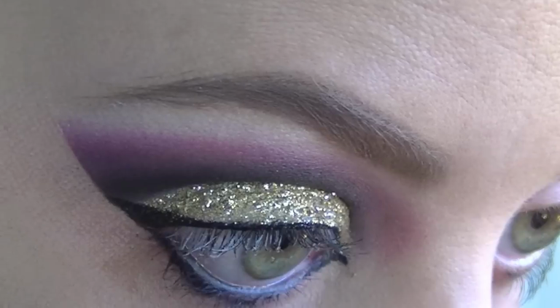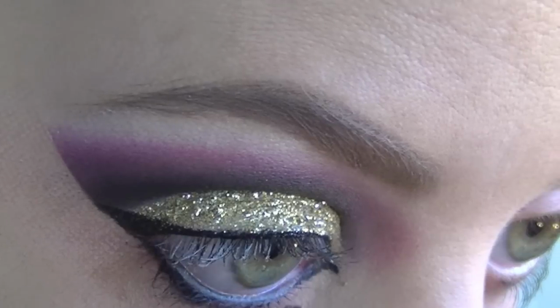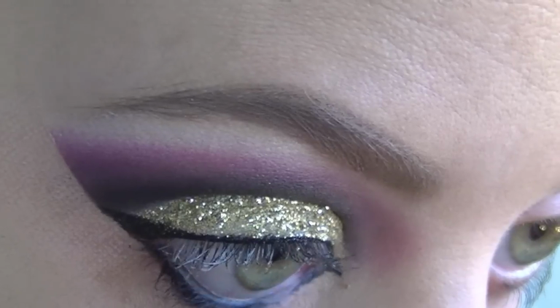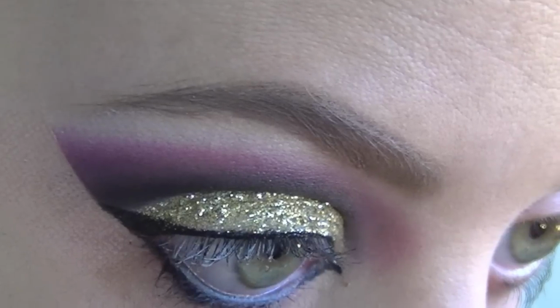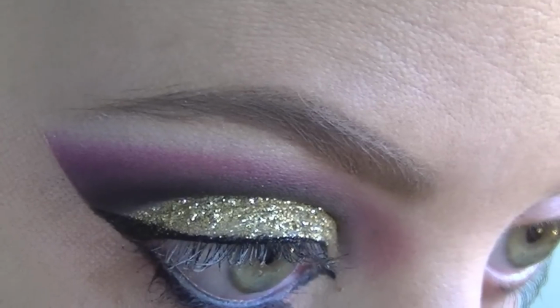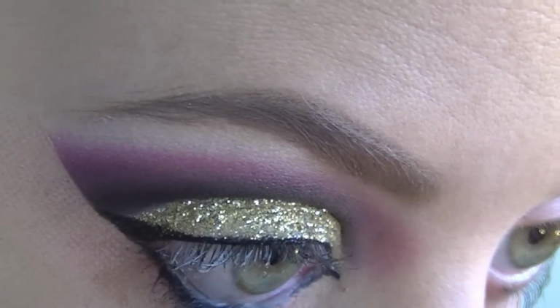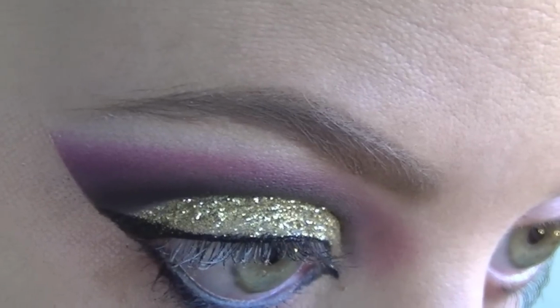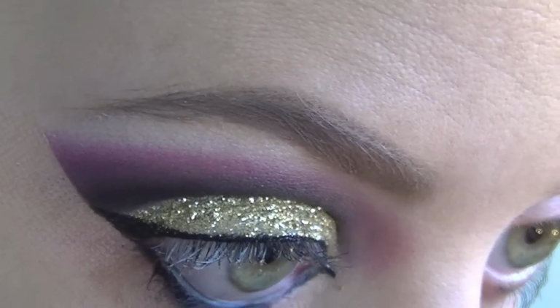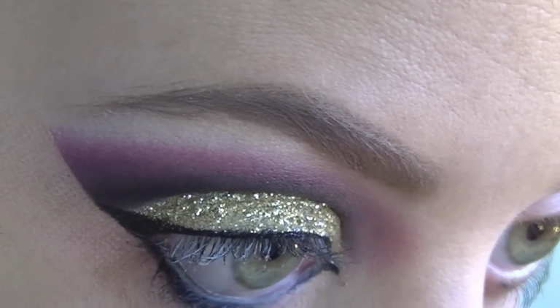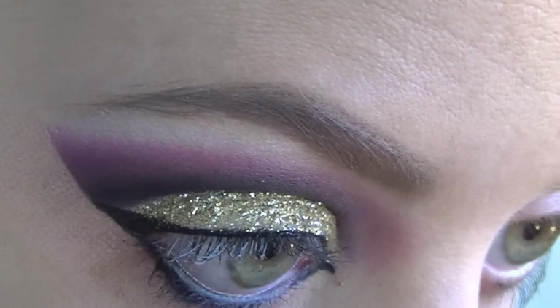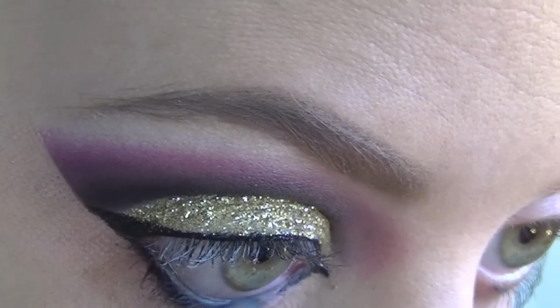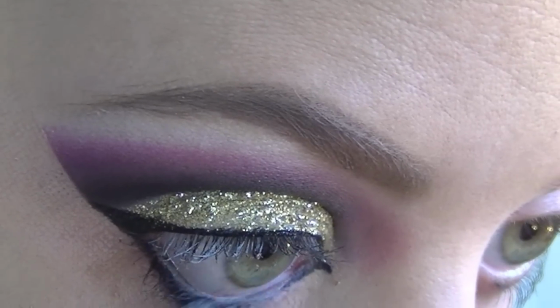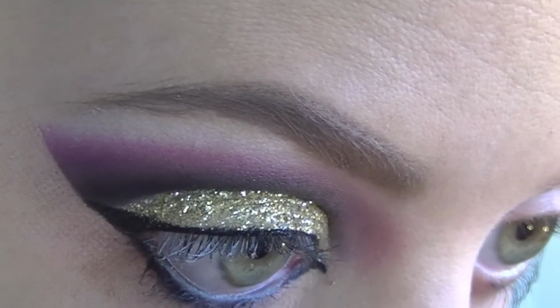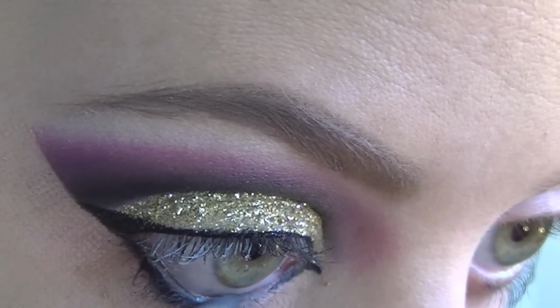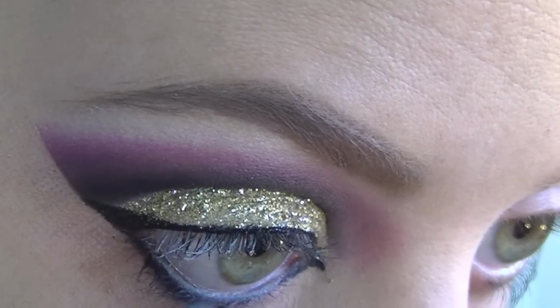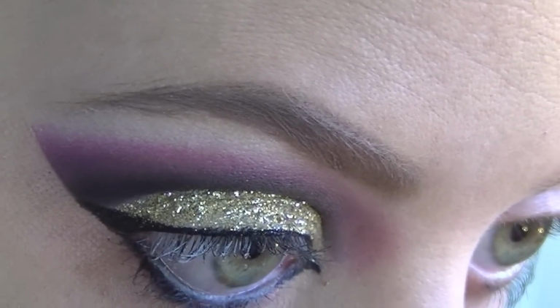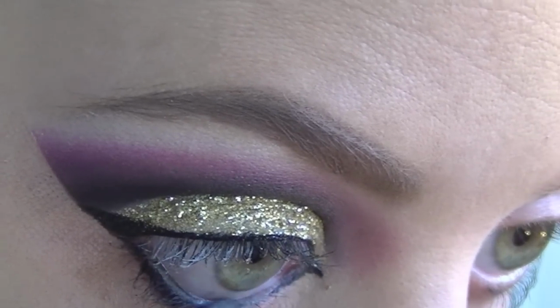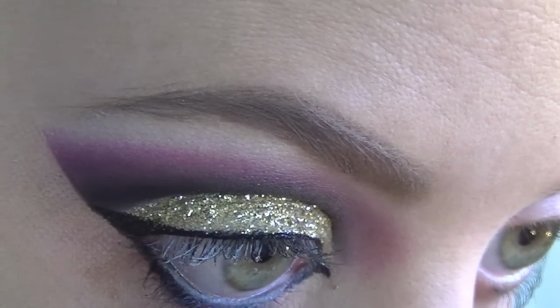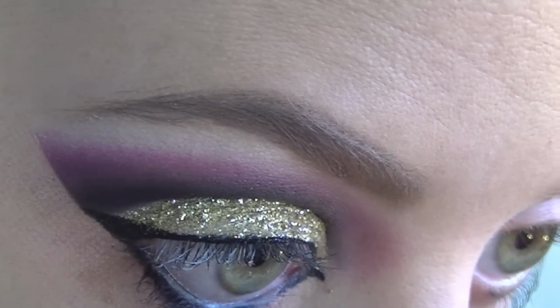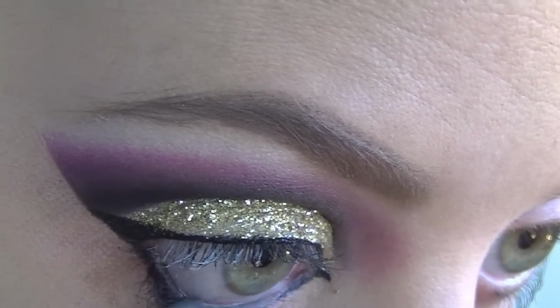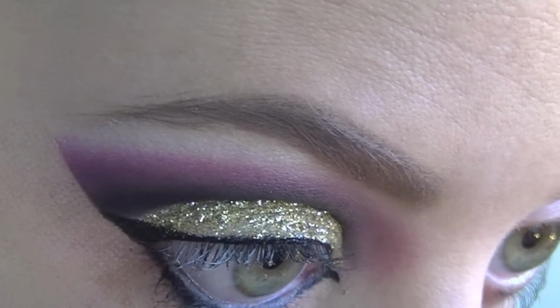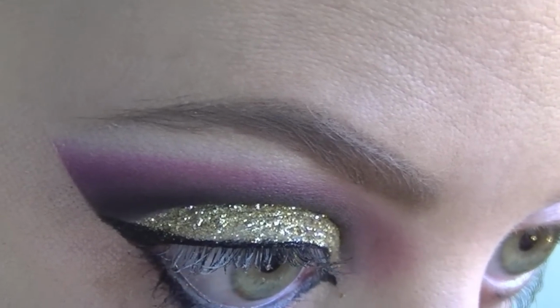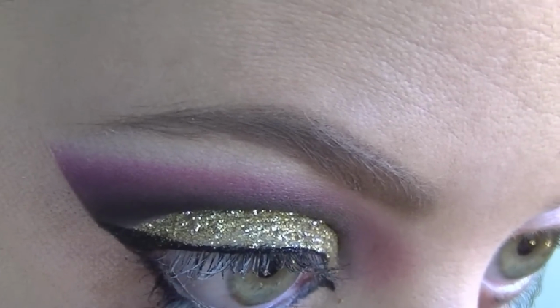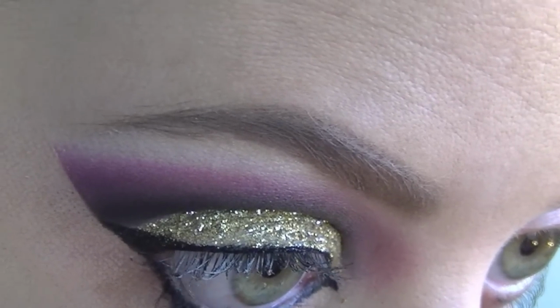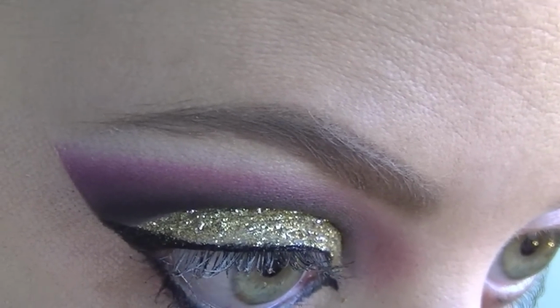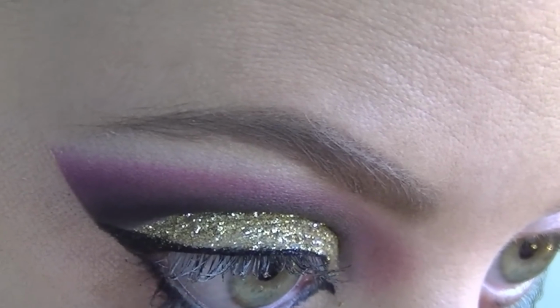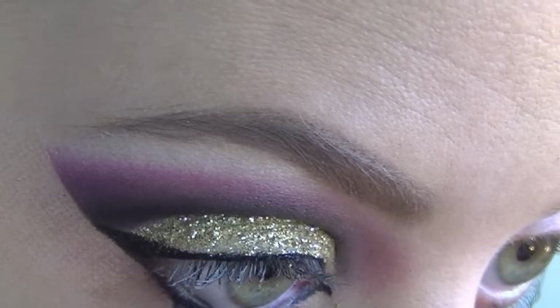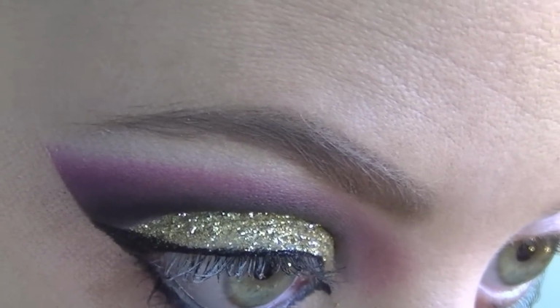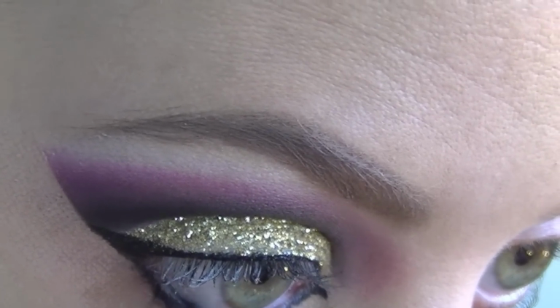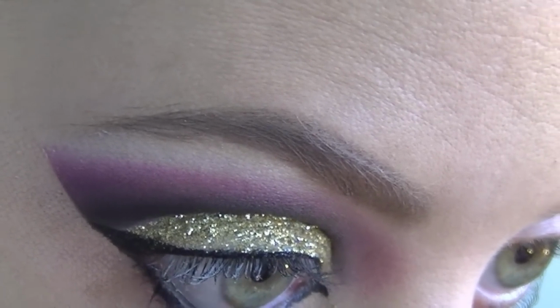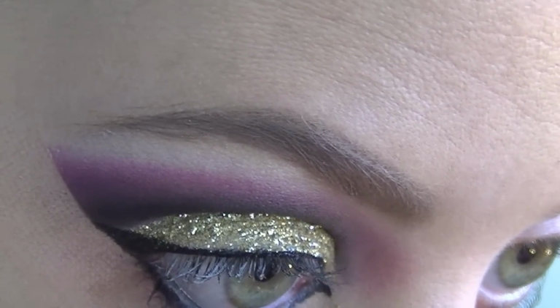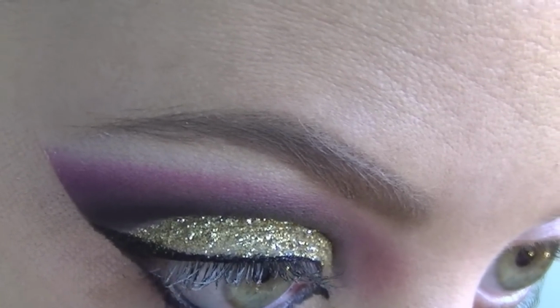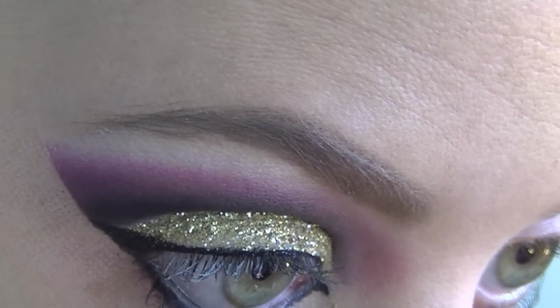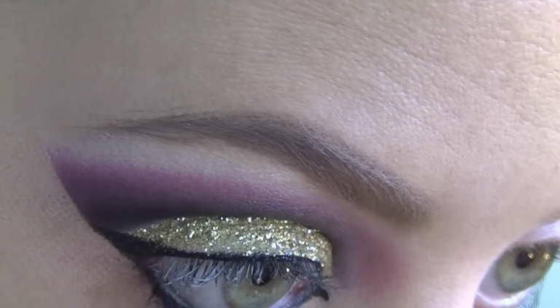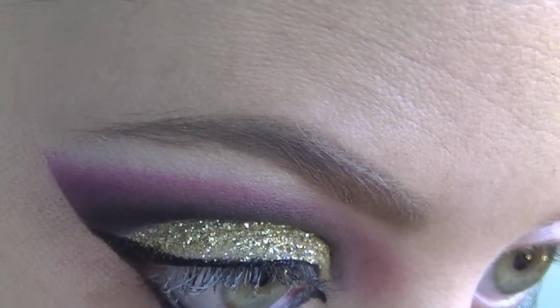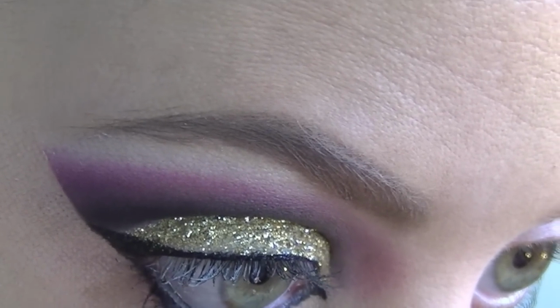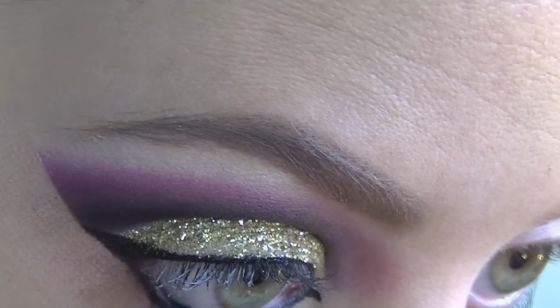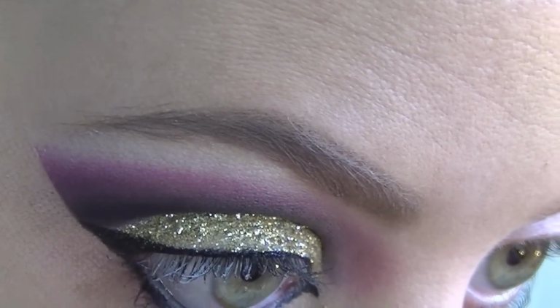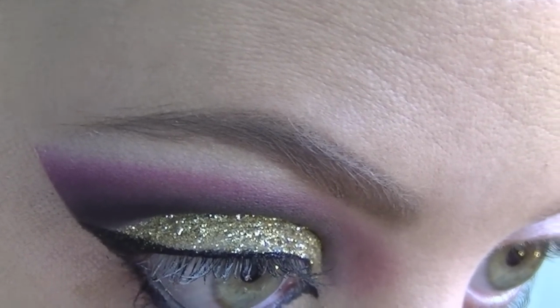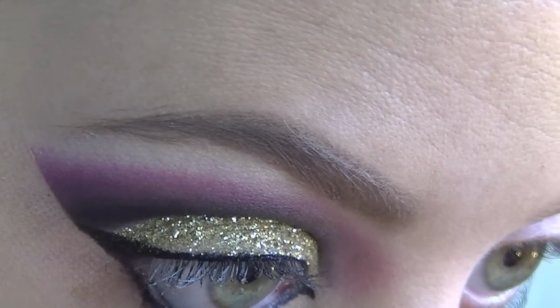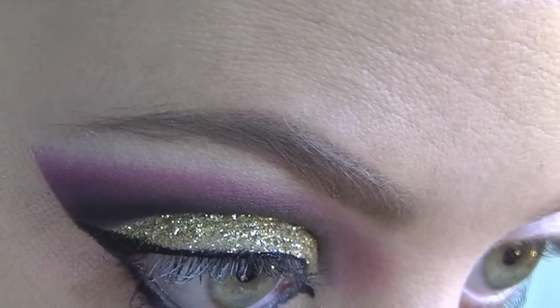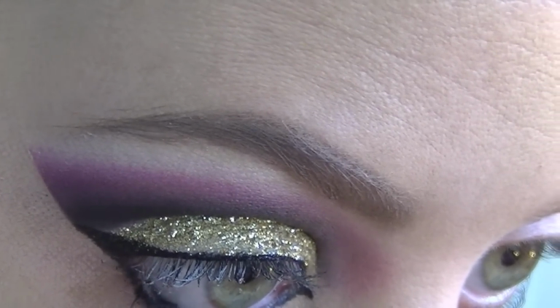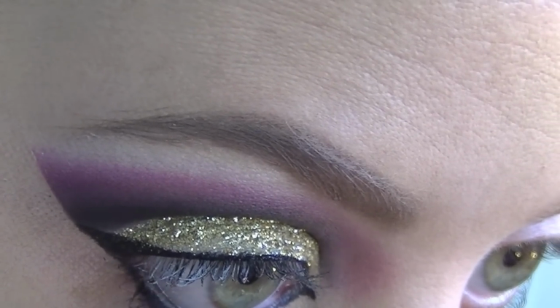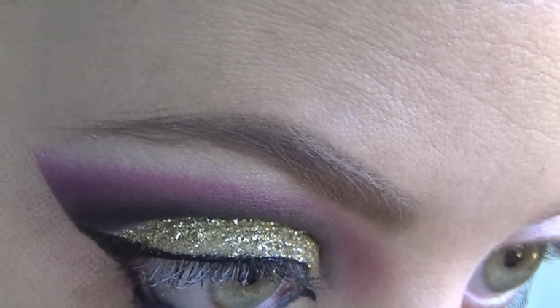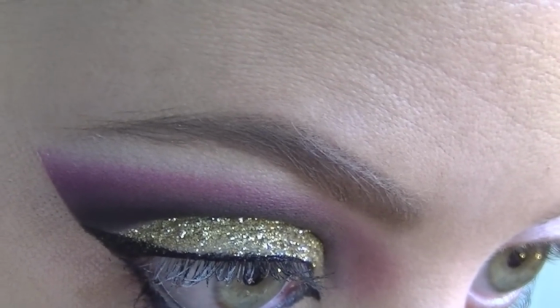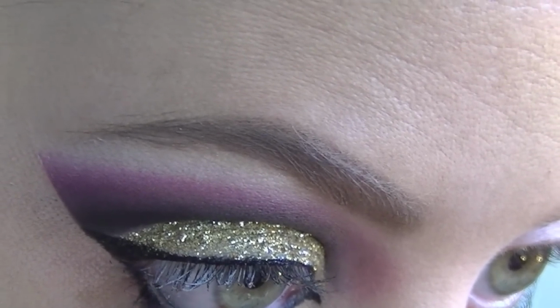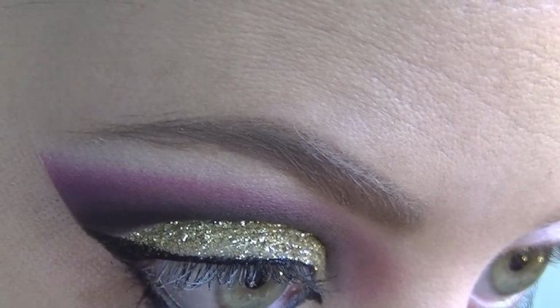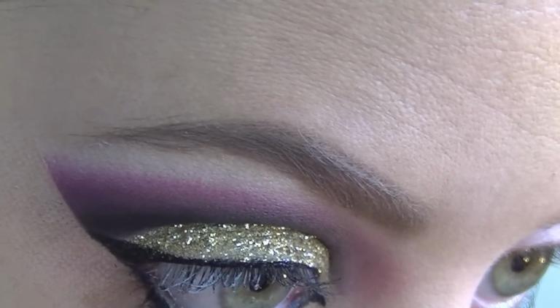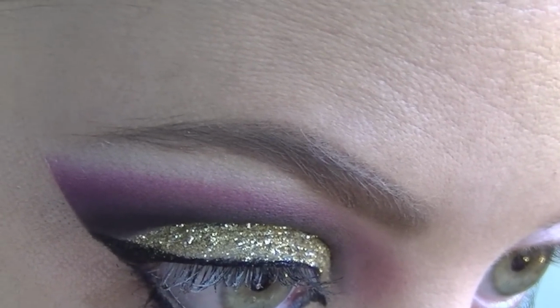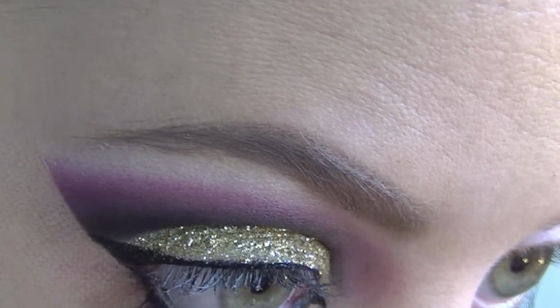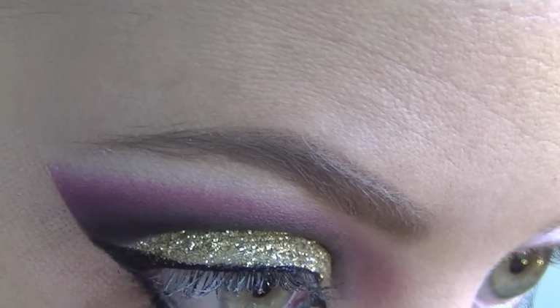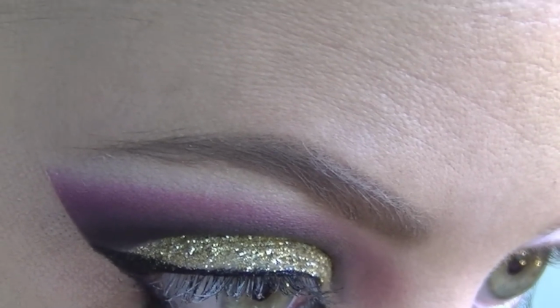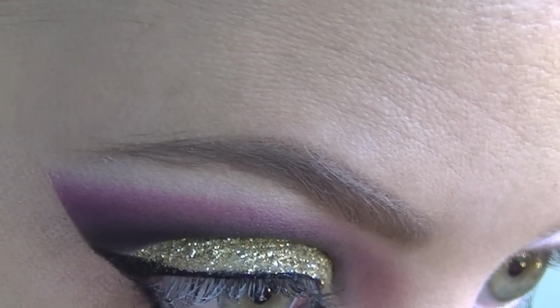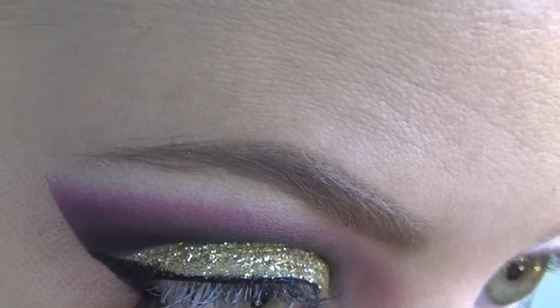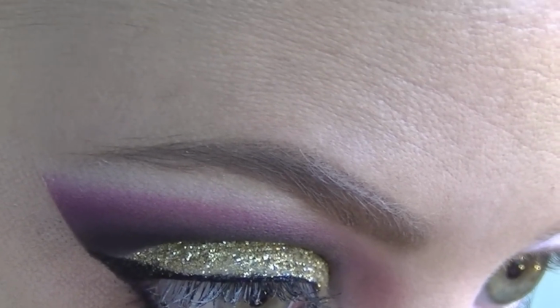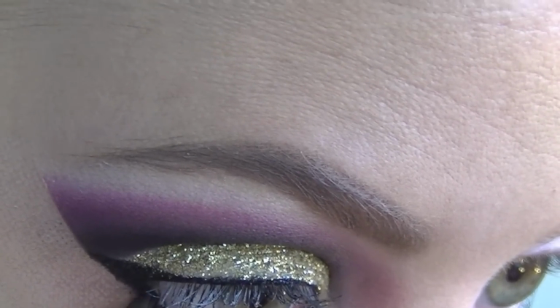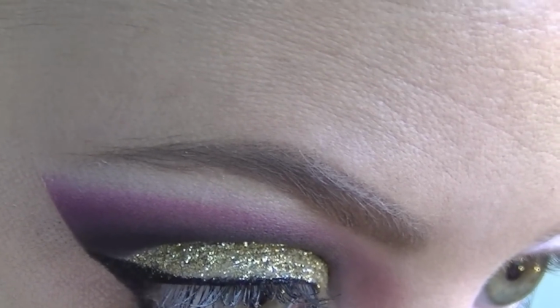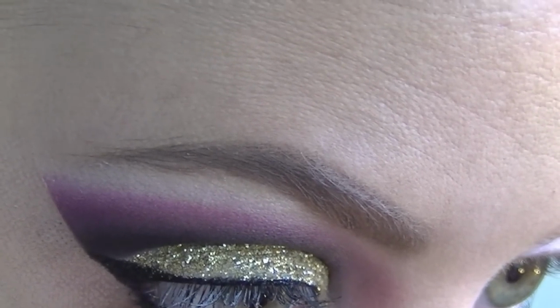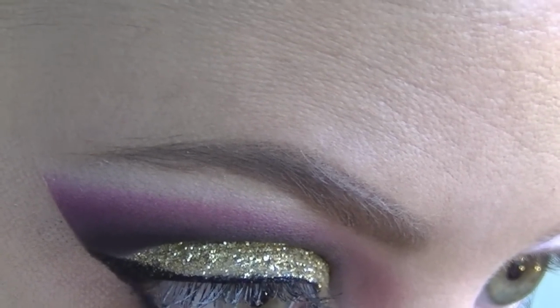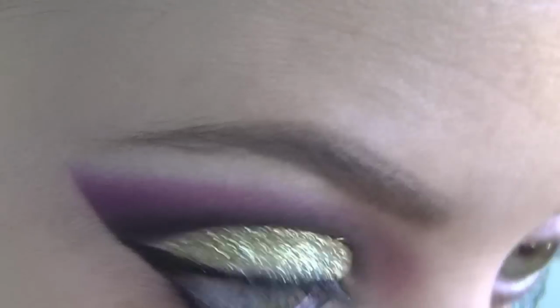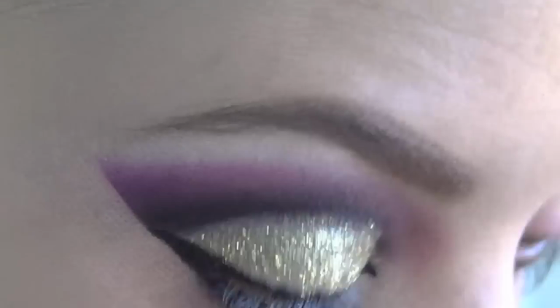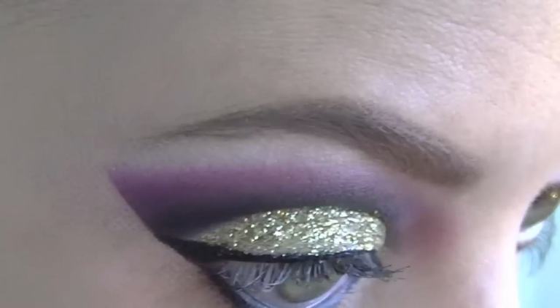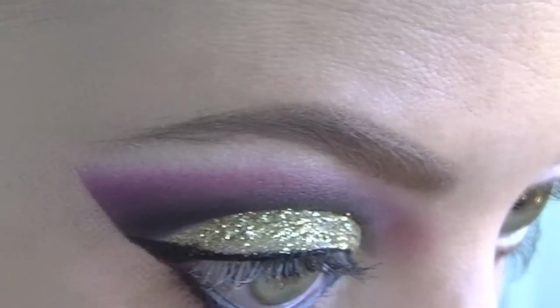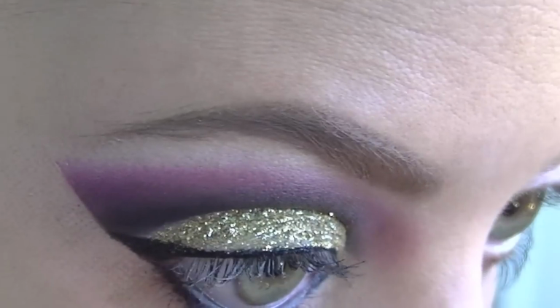Then just applying that same black pencil I started with into my waterline and just blending it out to give it a nice smudged look.